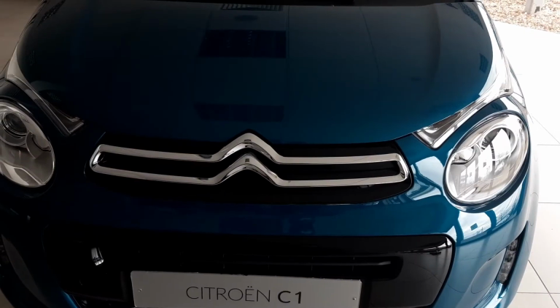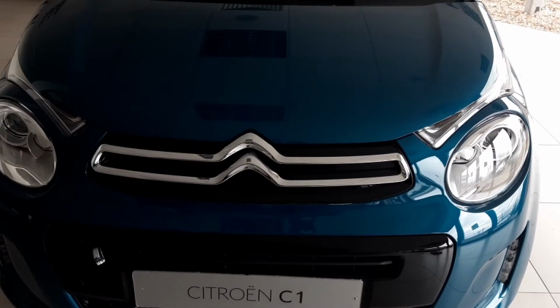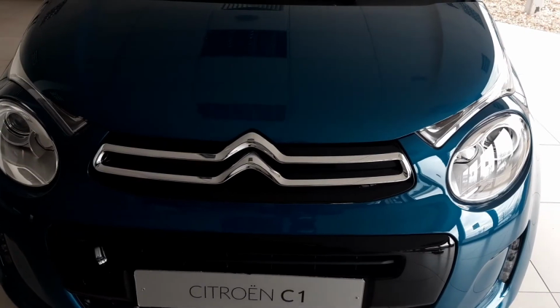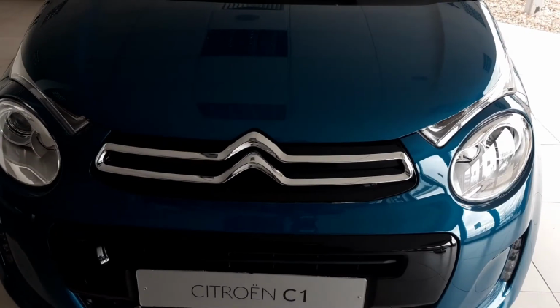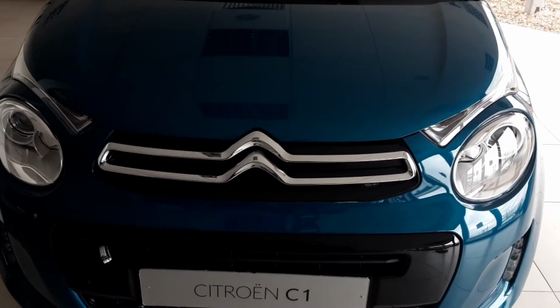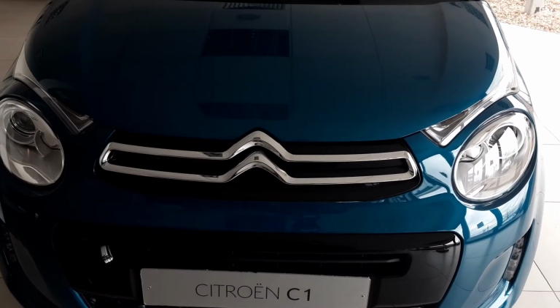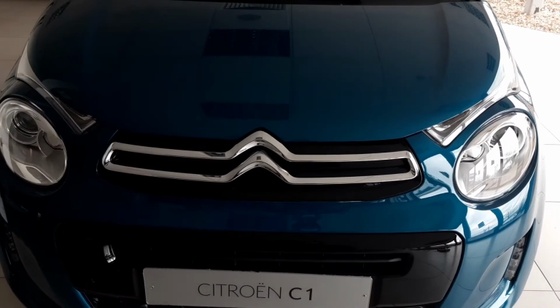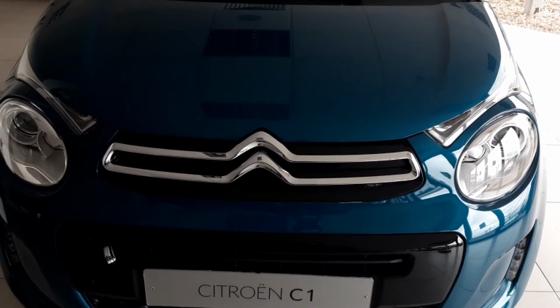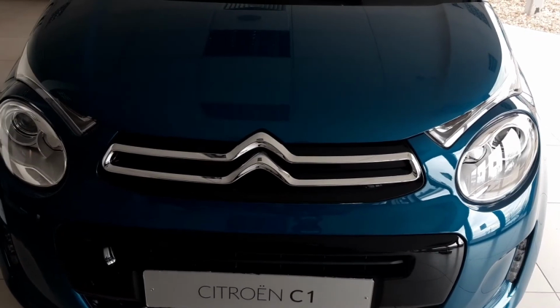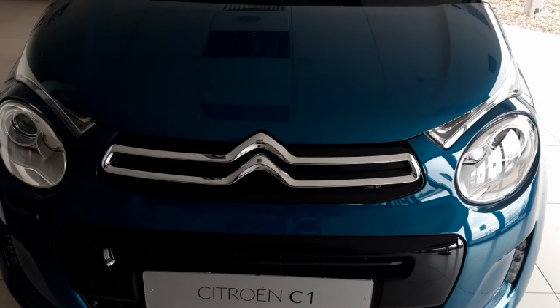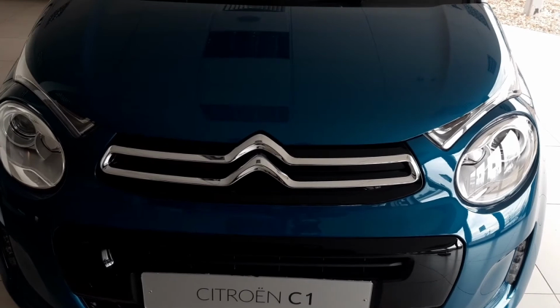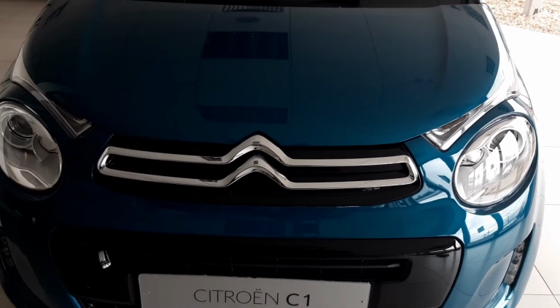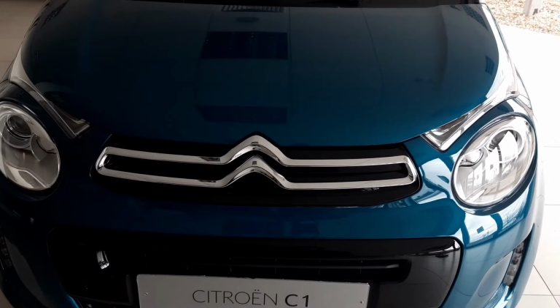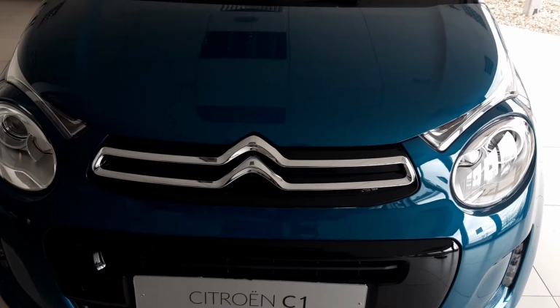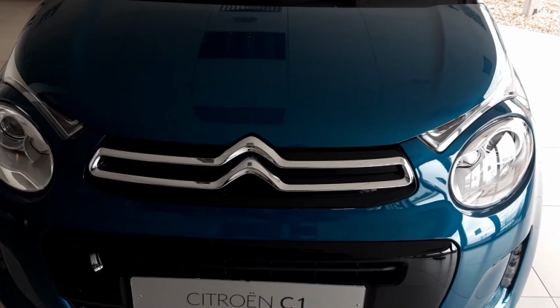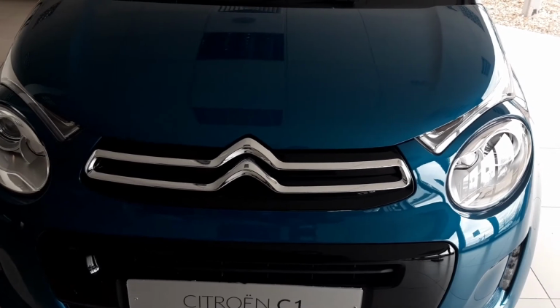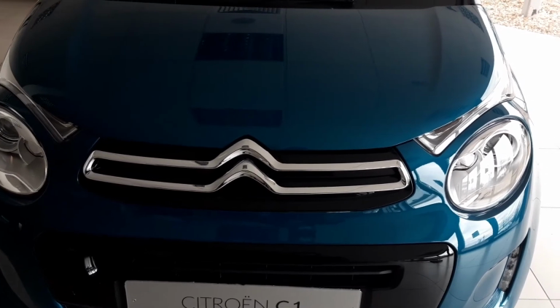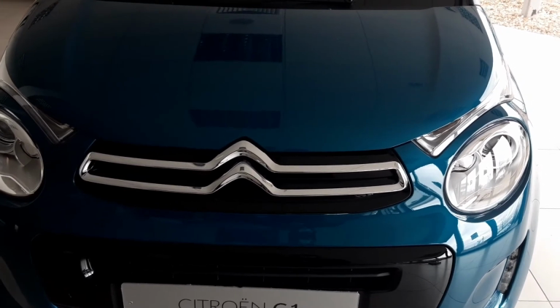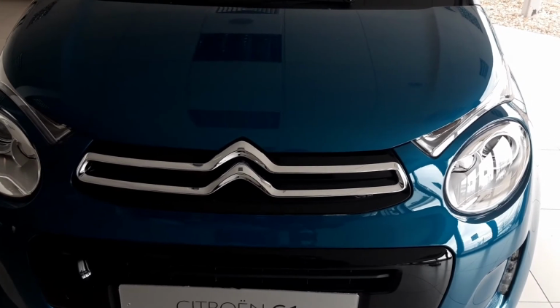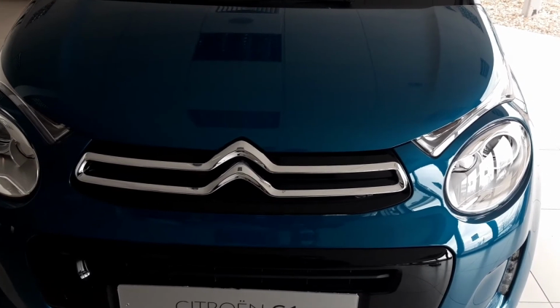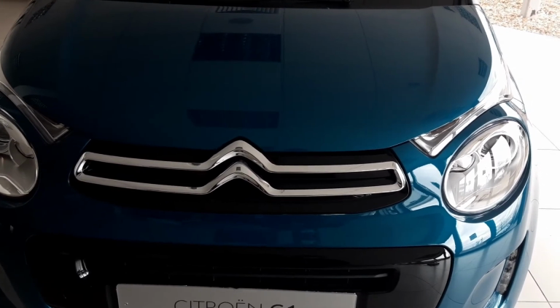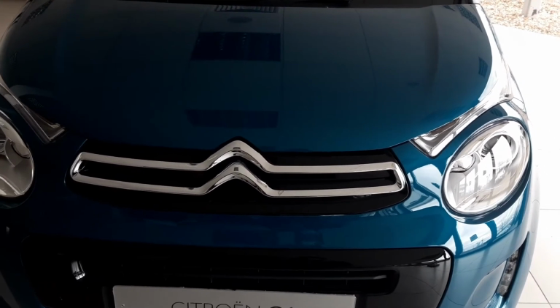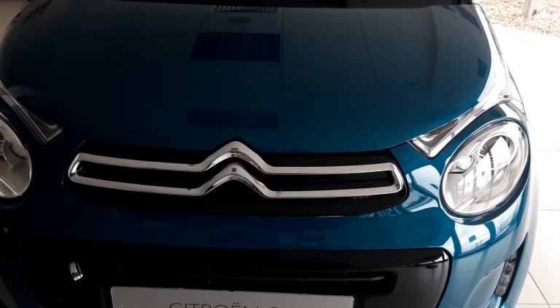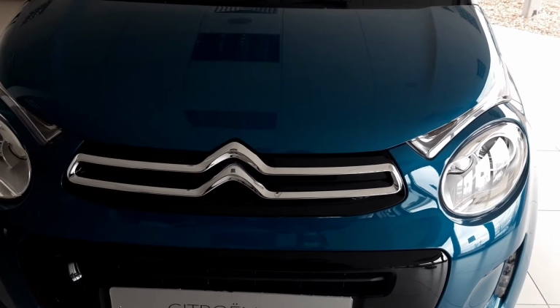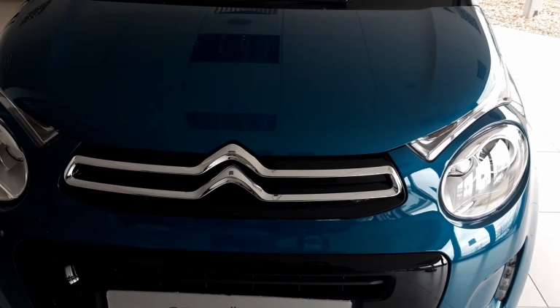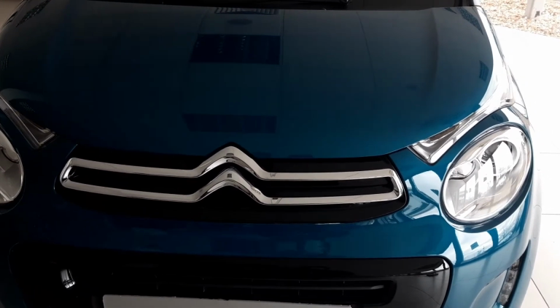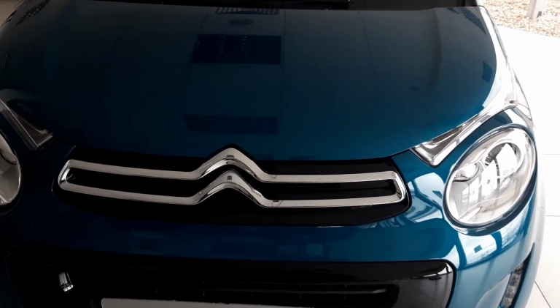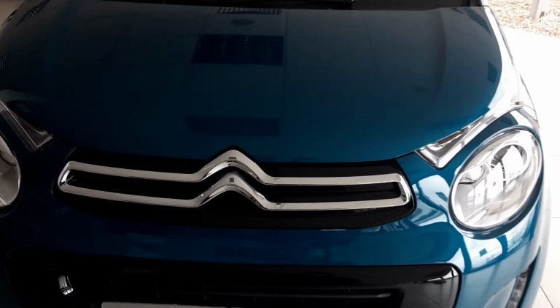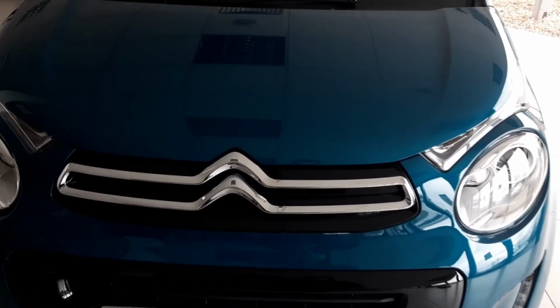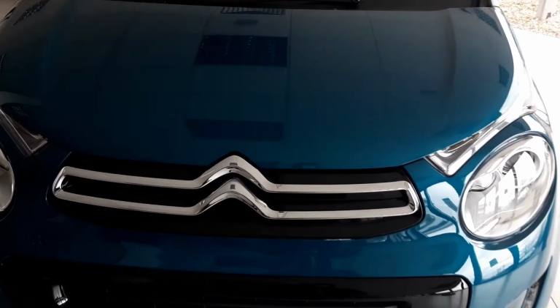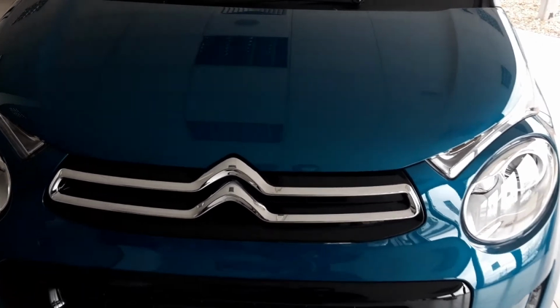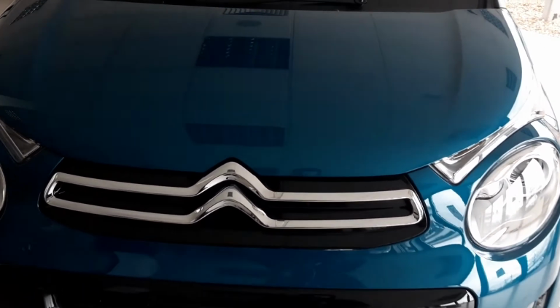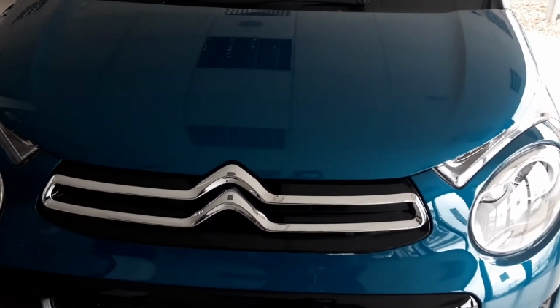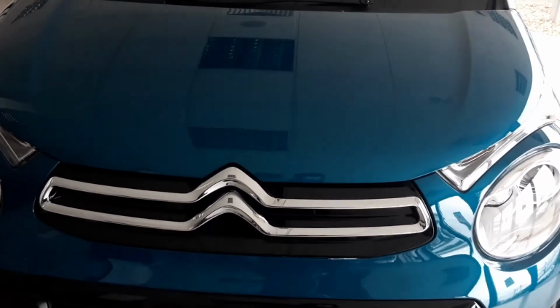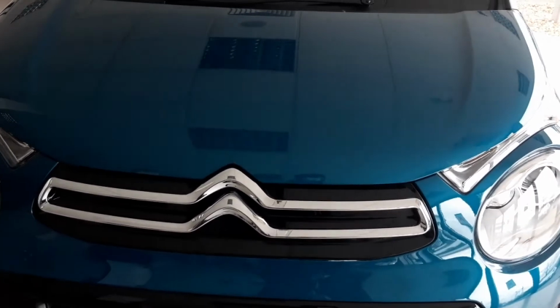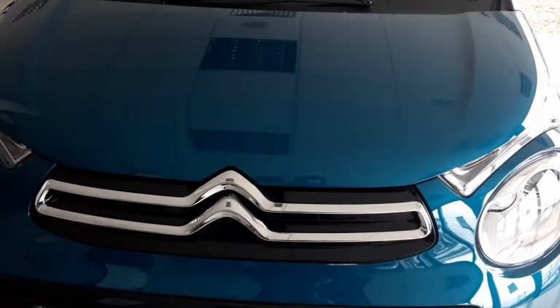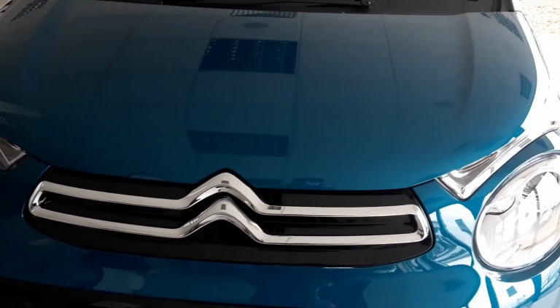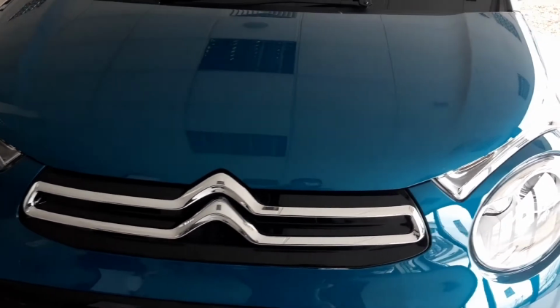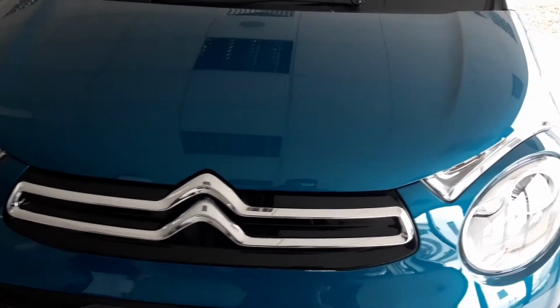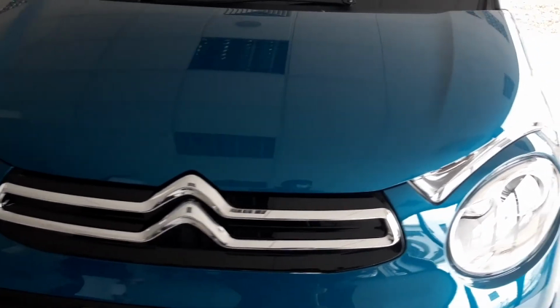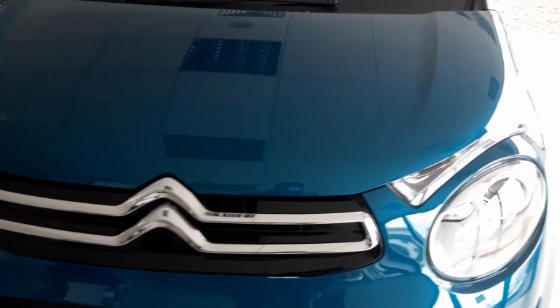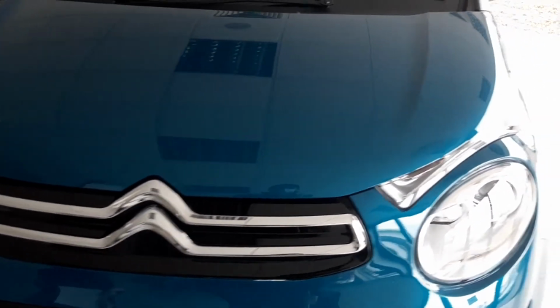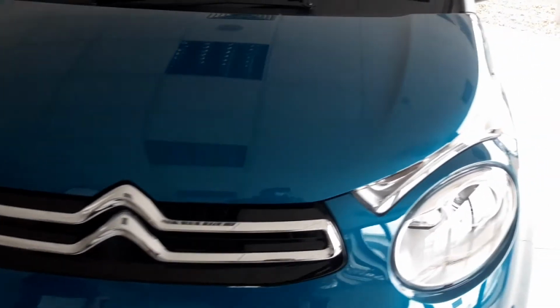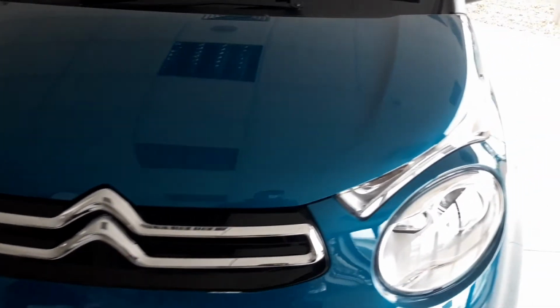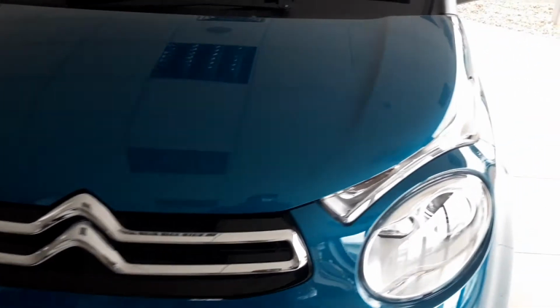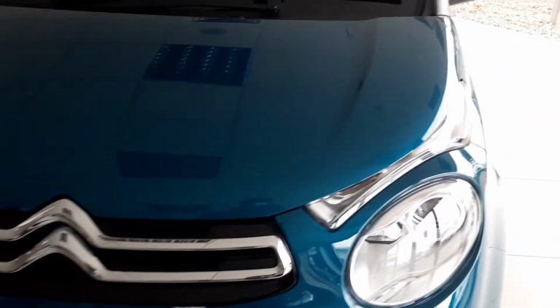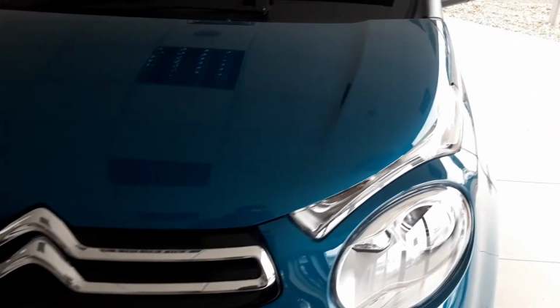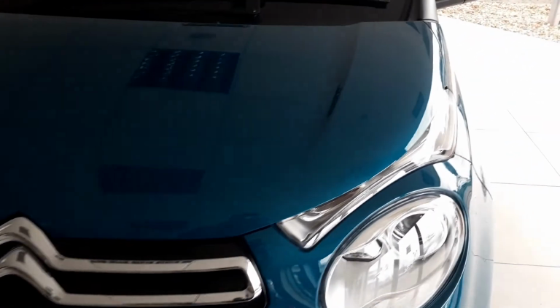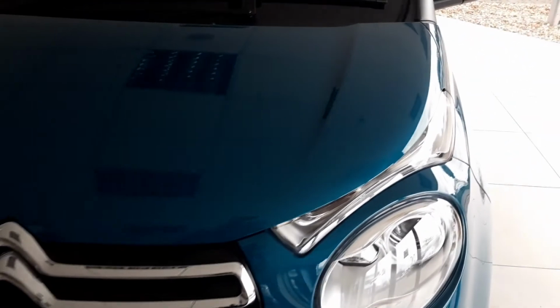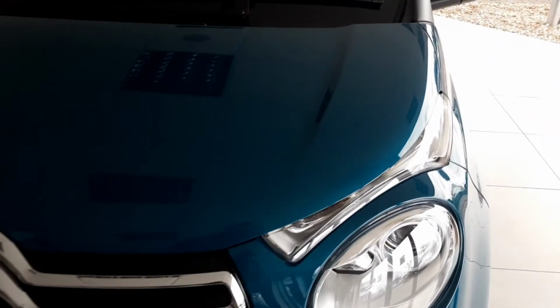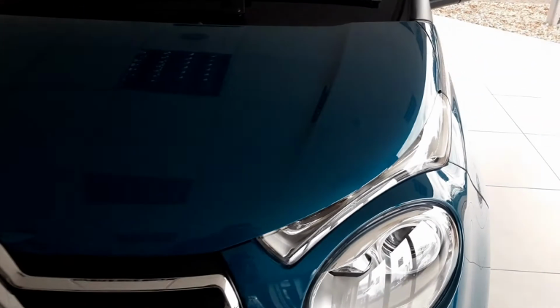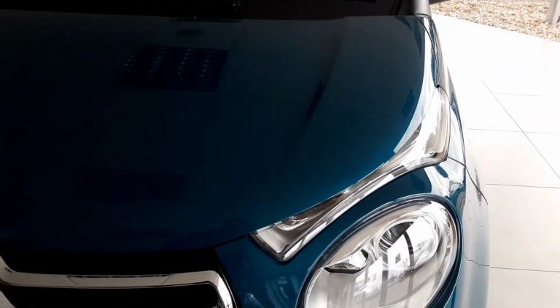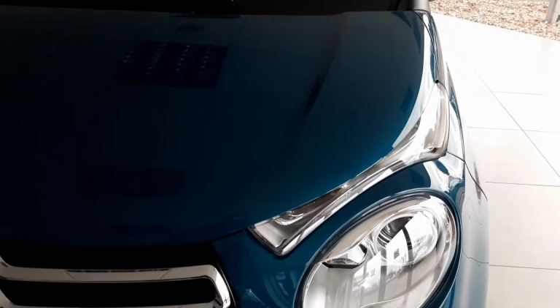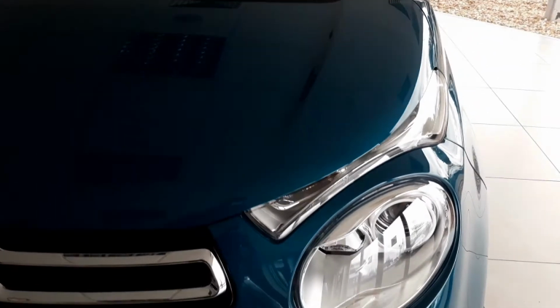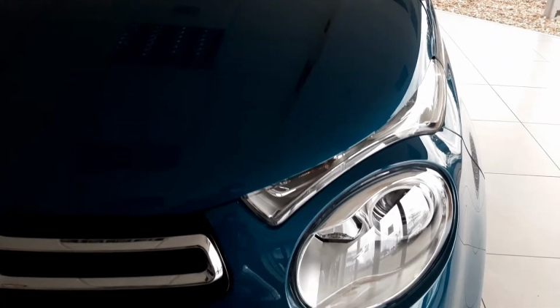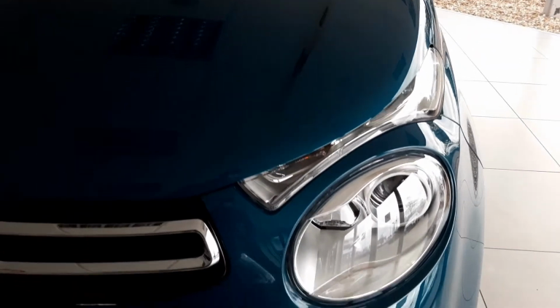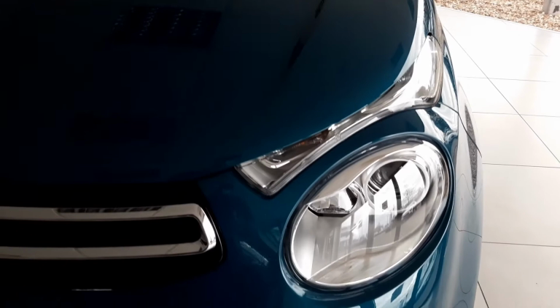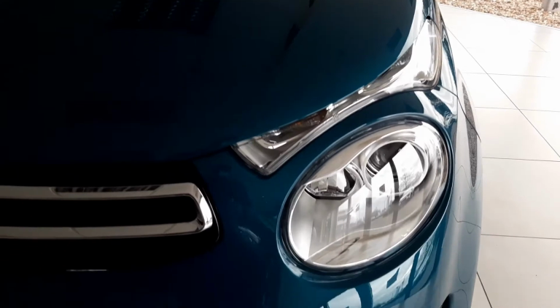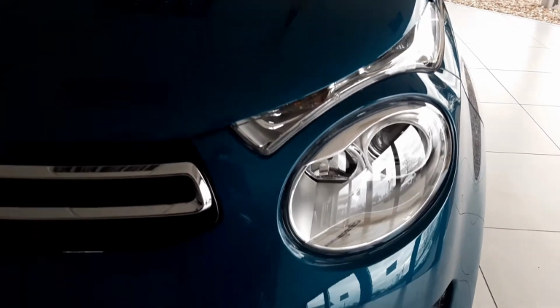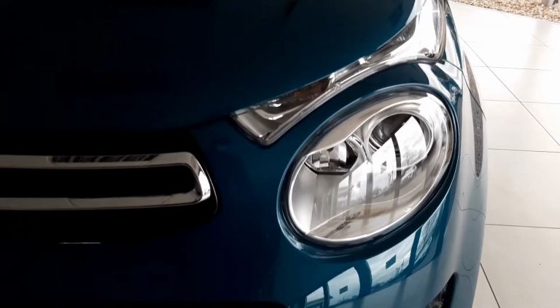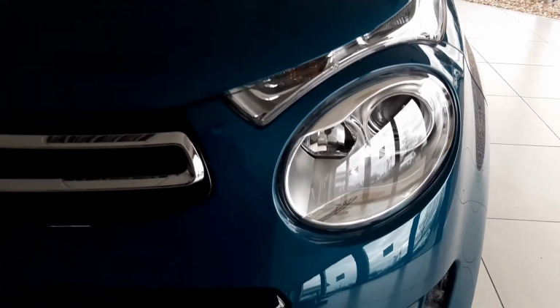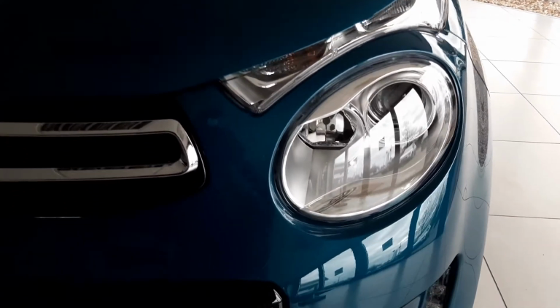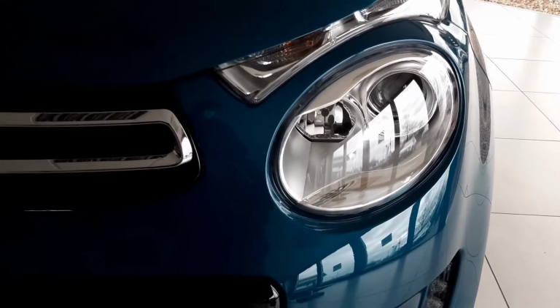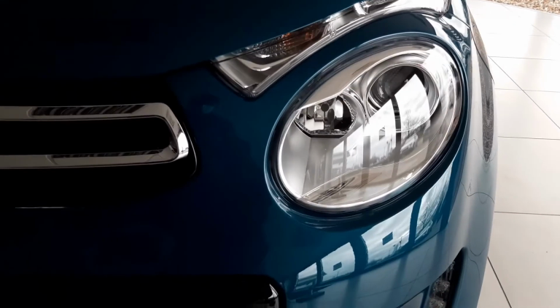At the front, there's a signature double Chevron design, distinctive daytime running lights and these stylish circular headlights.